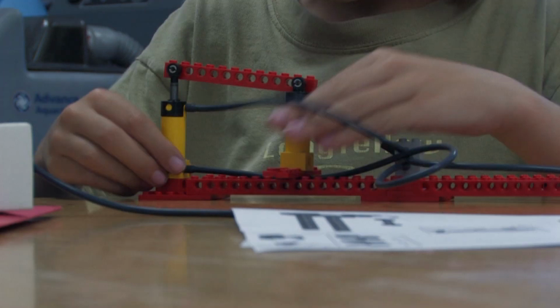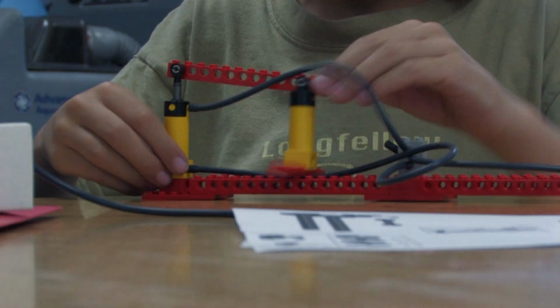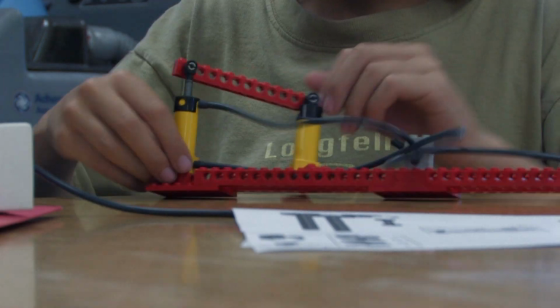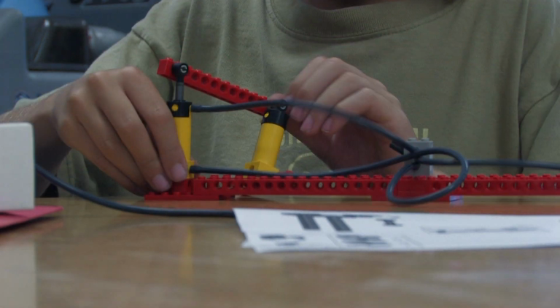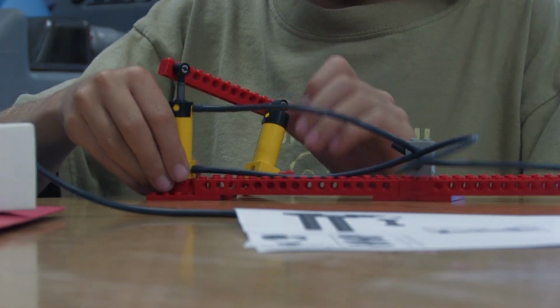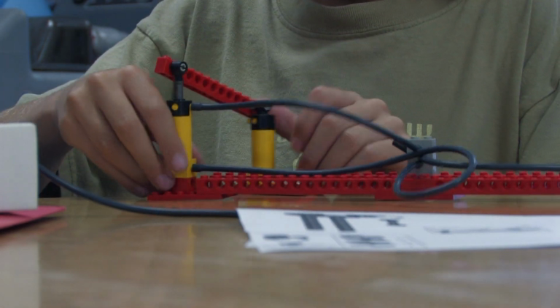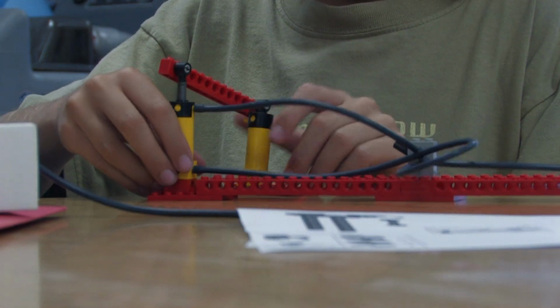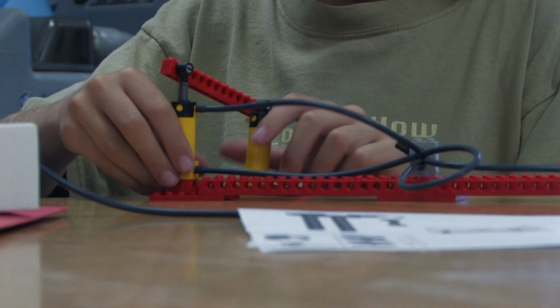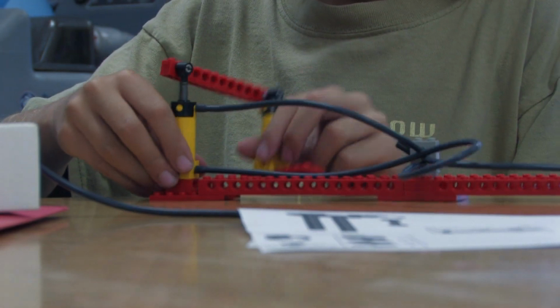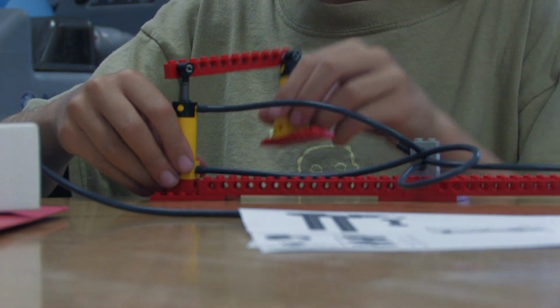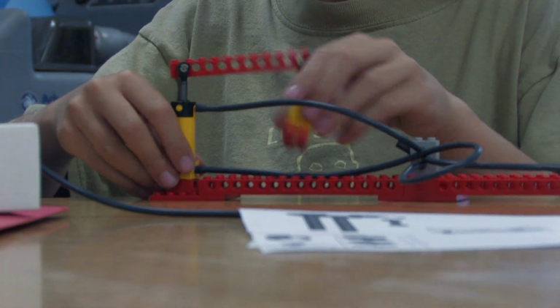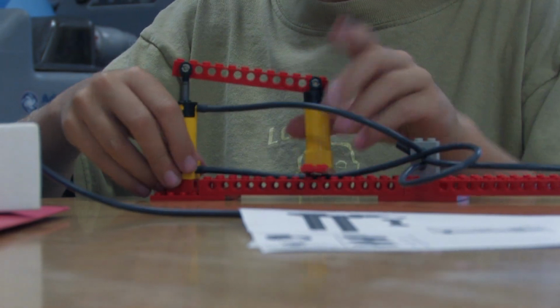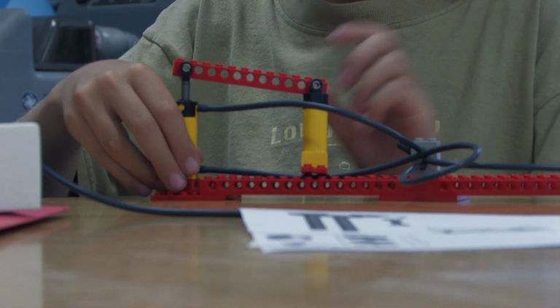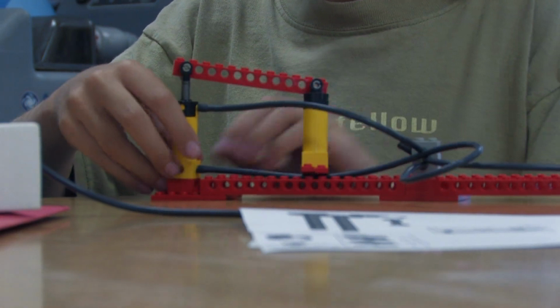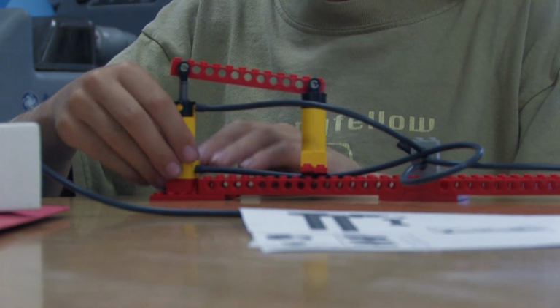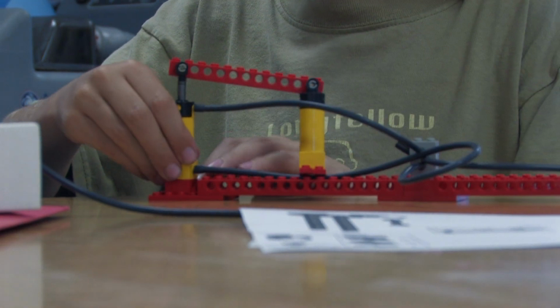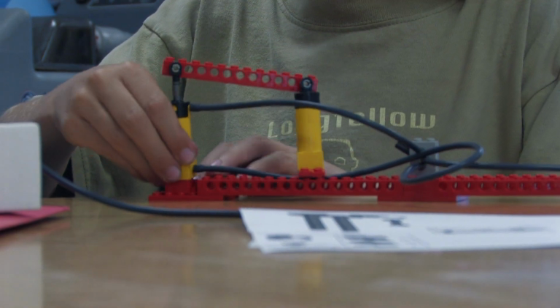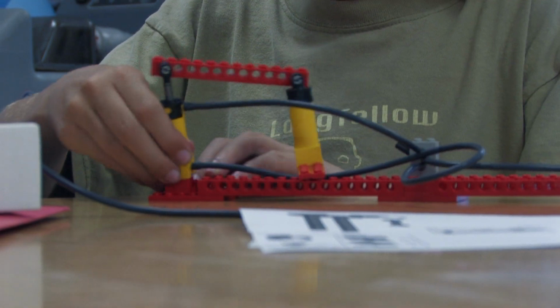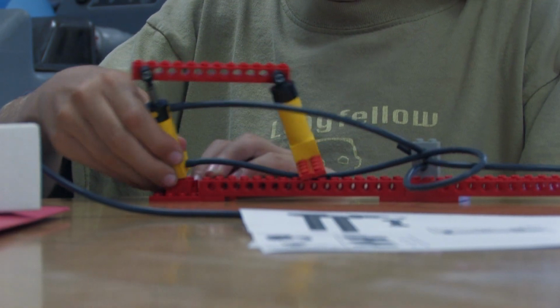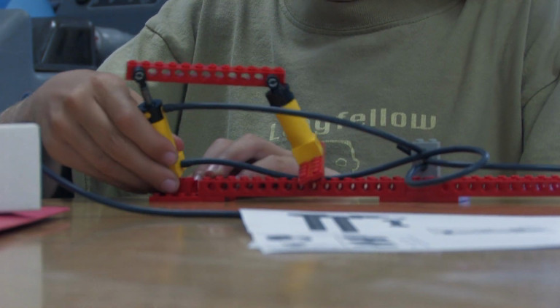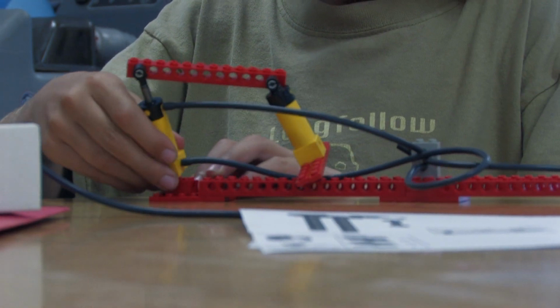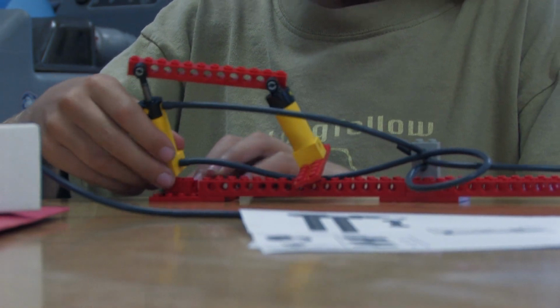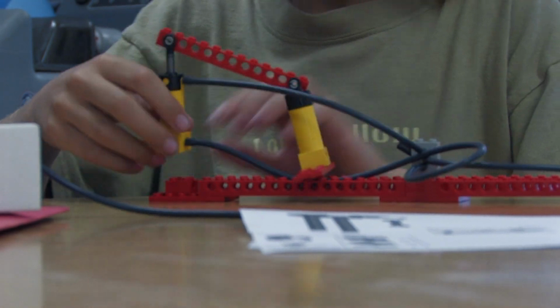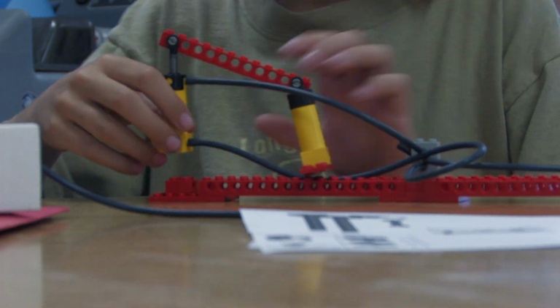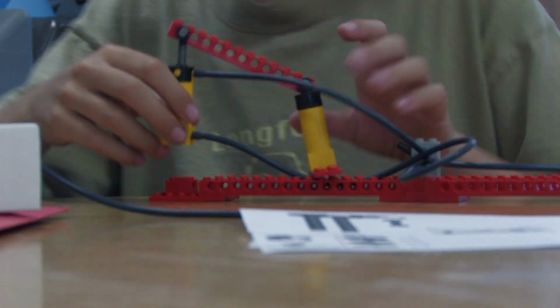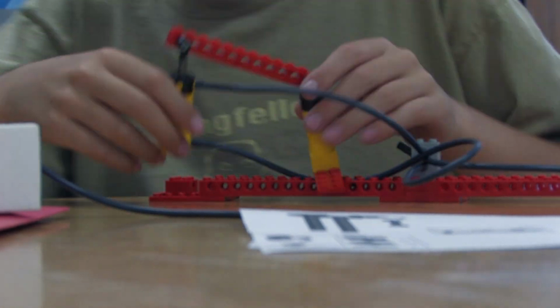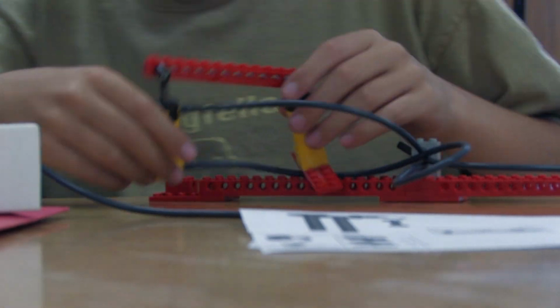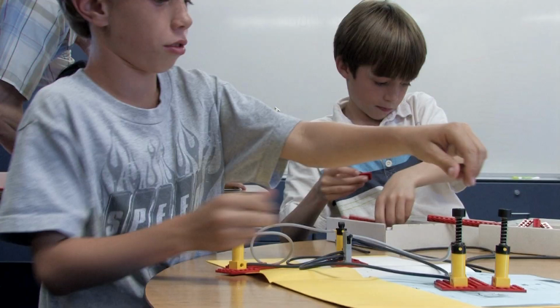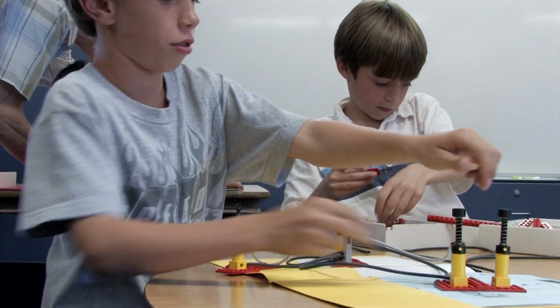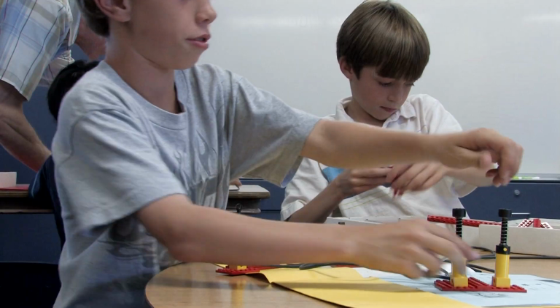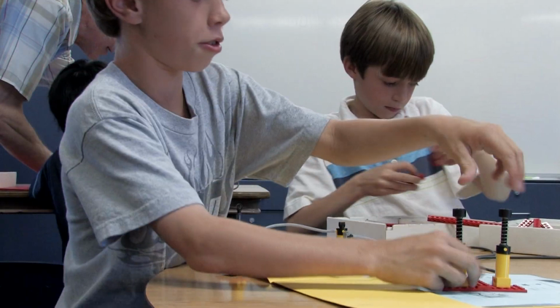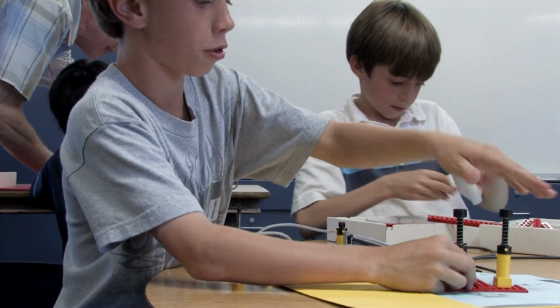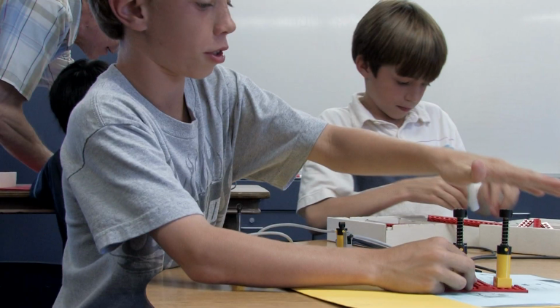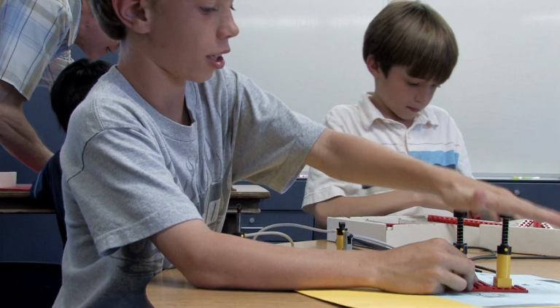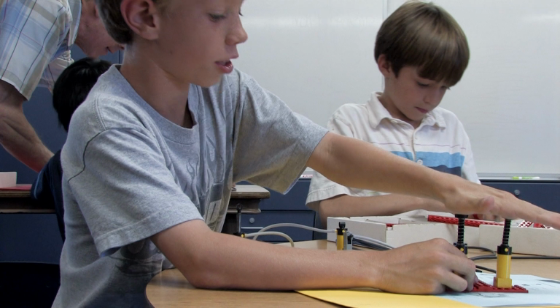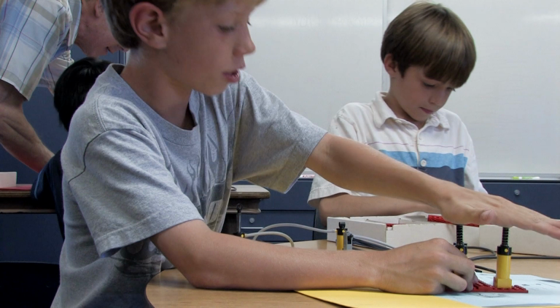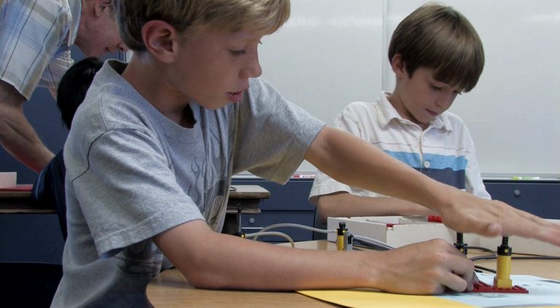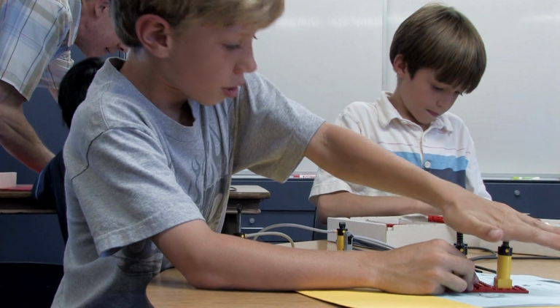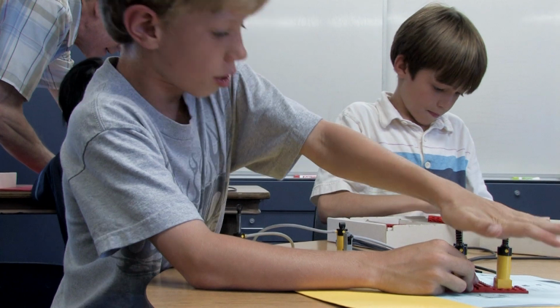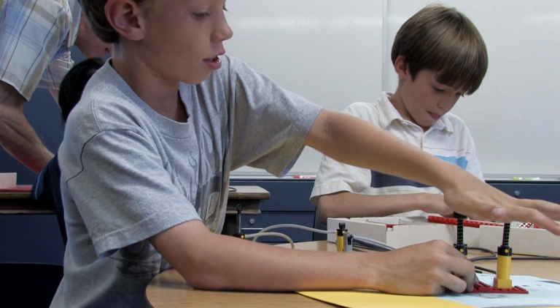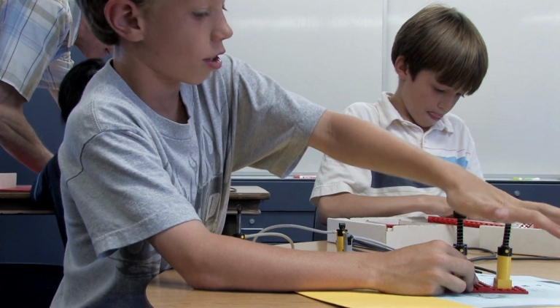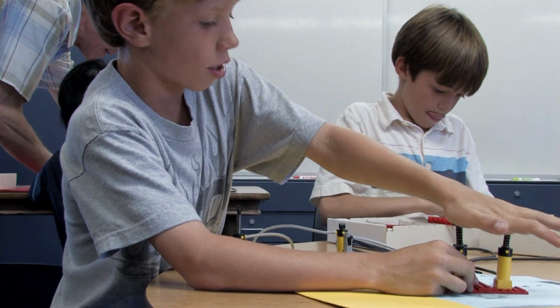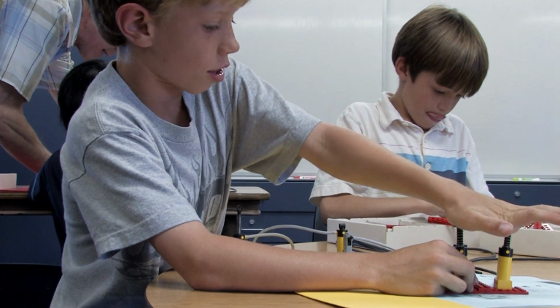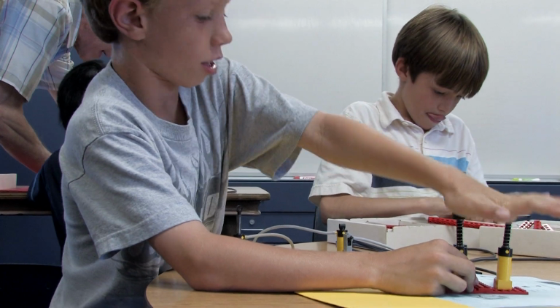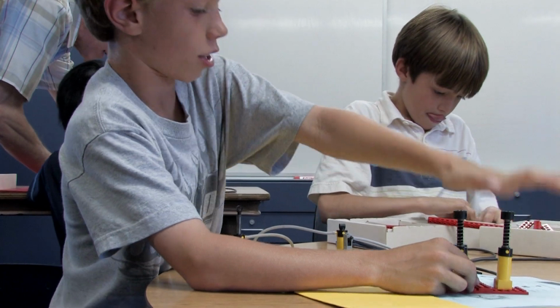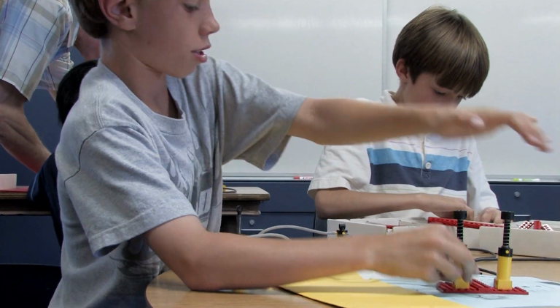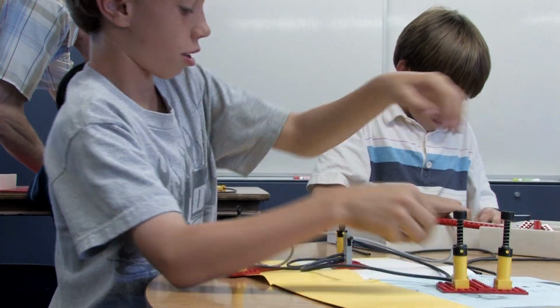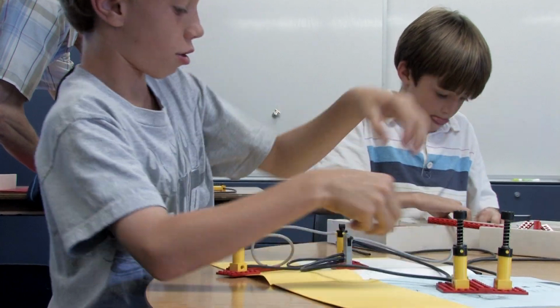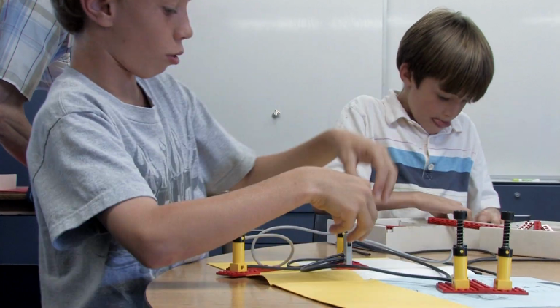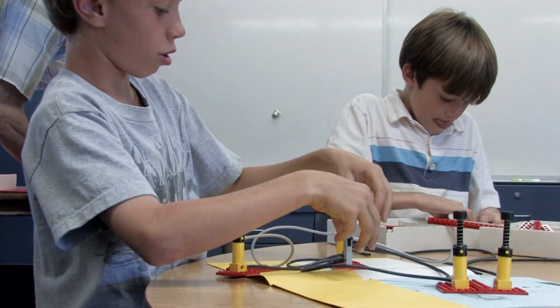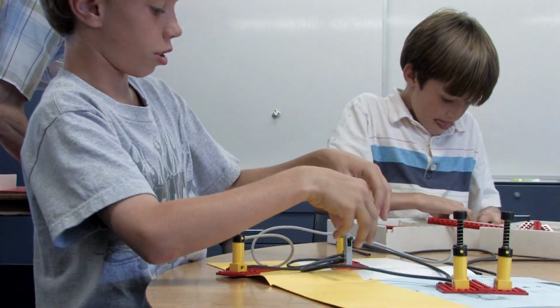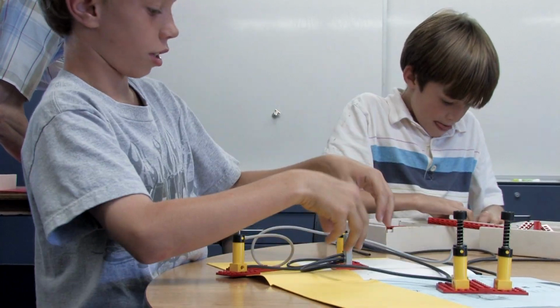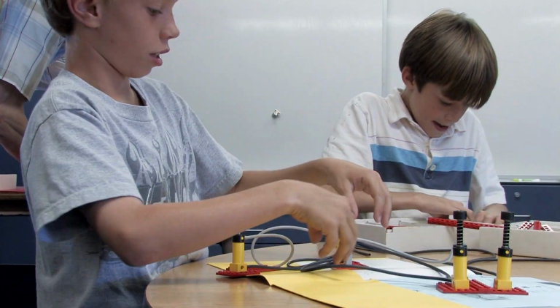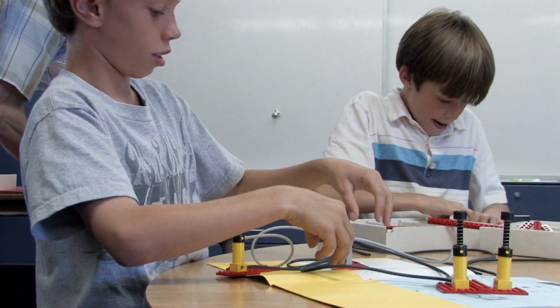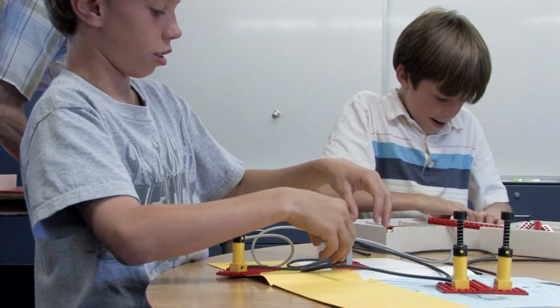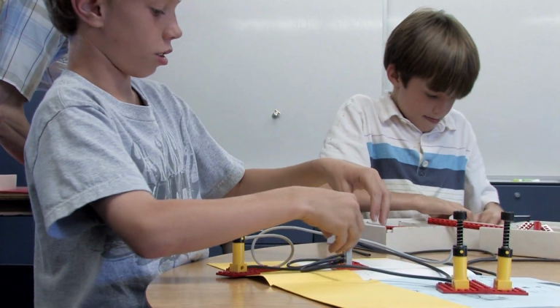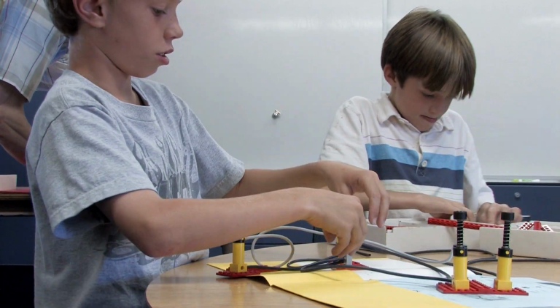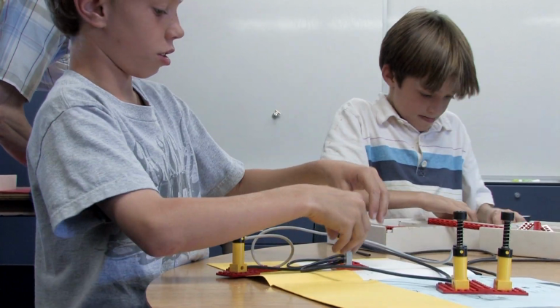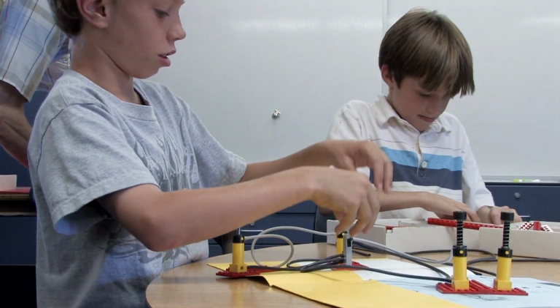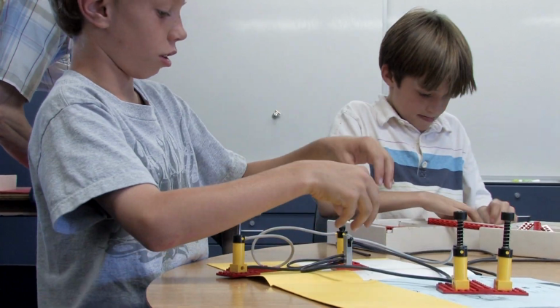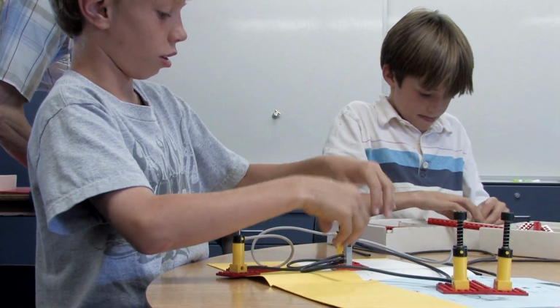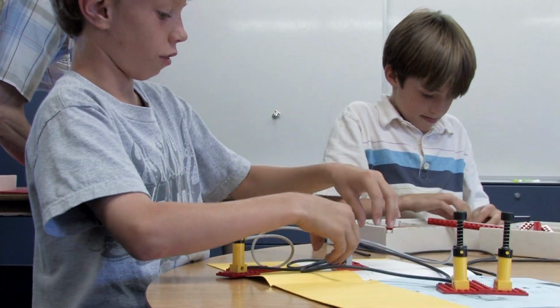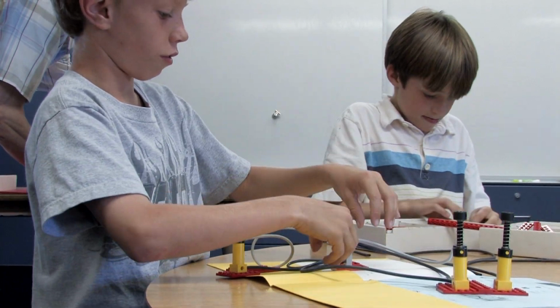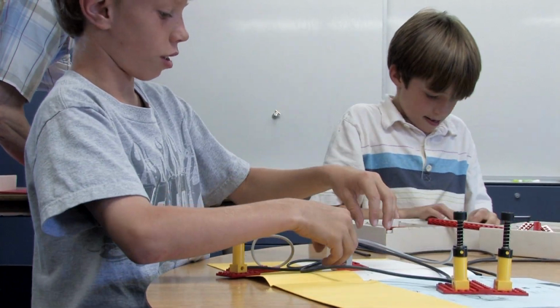It's more about looking at a problem, or looking at a machine or a device, and trying to figure out how it works.